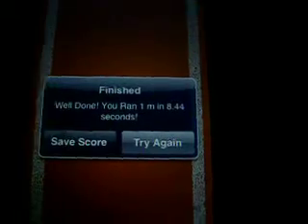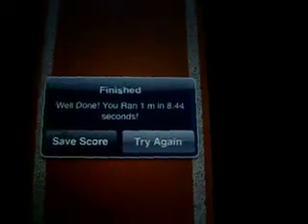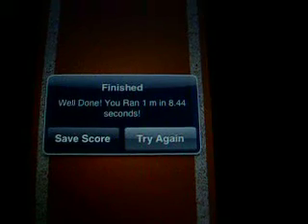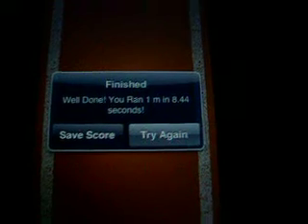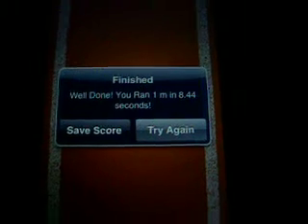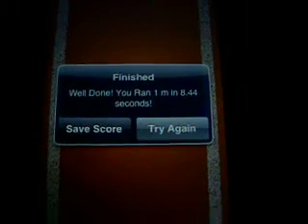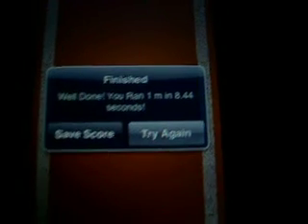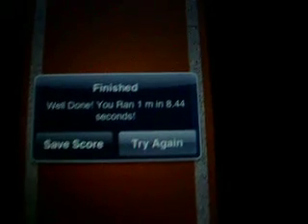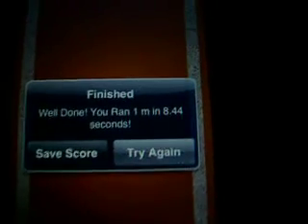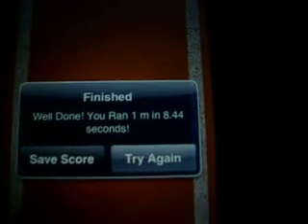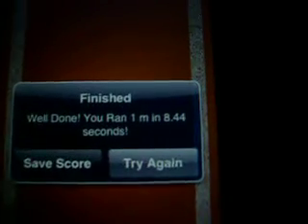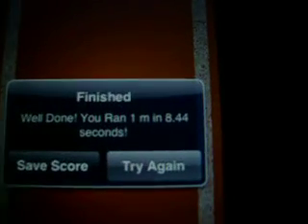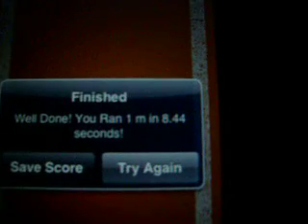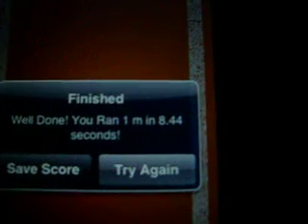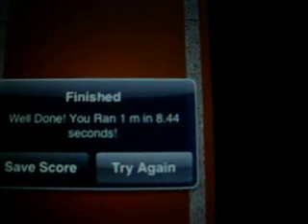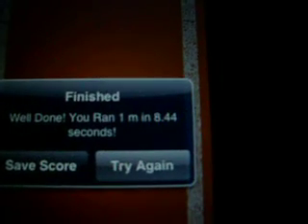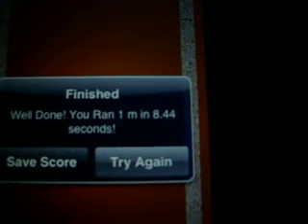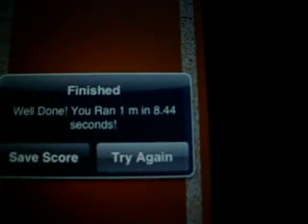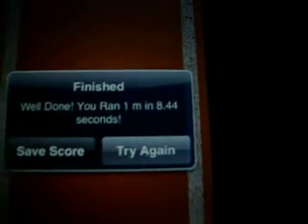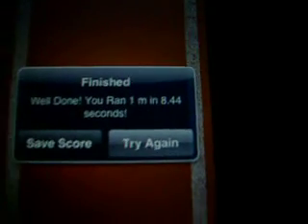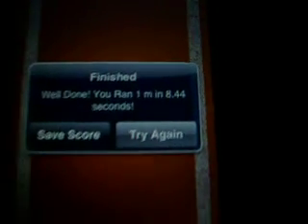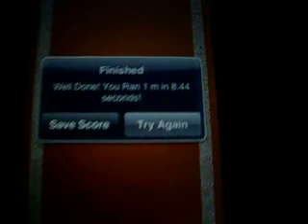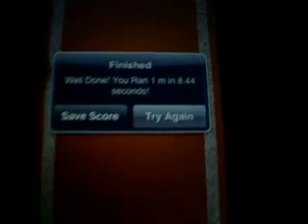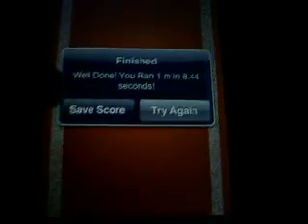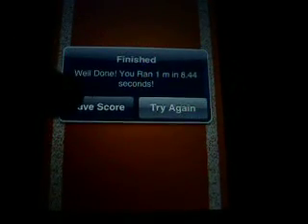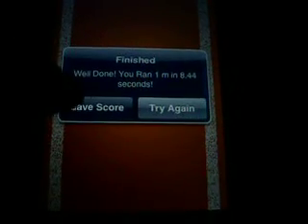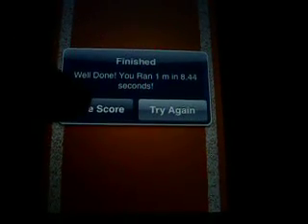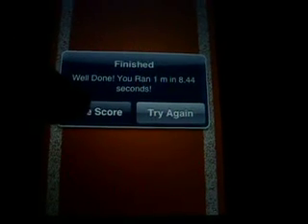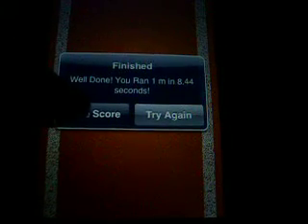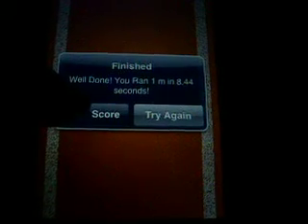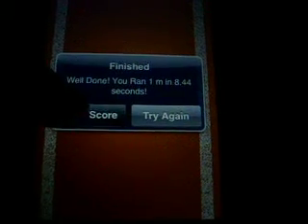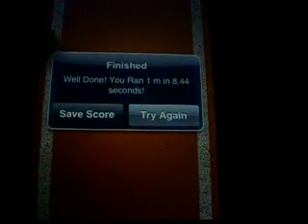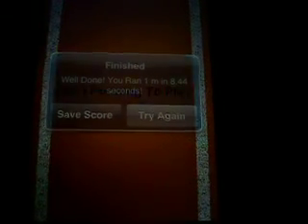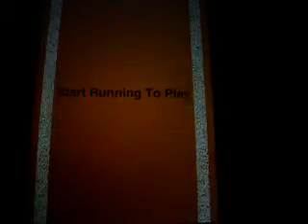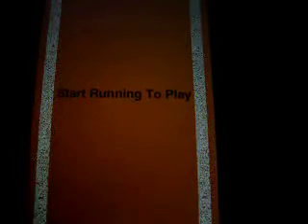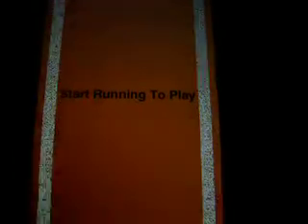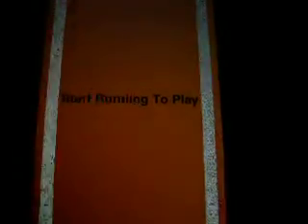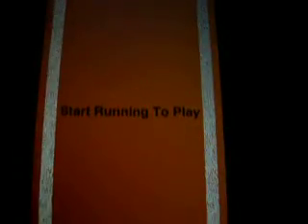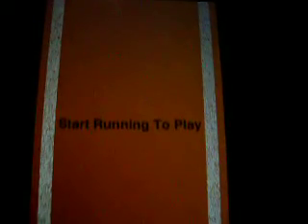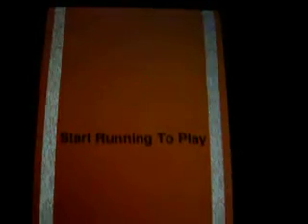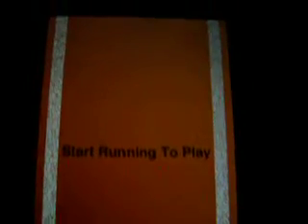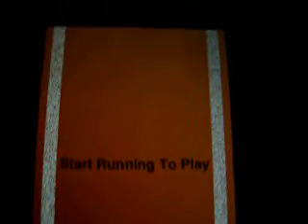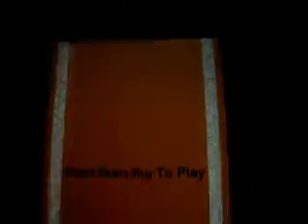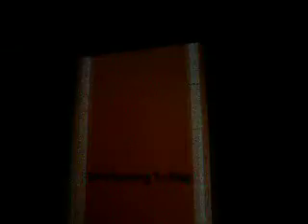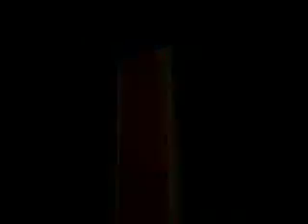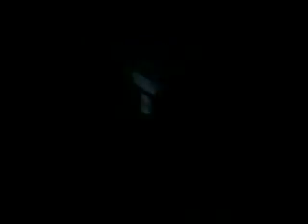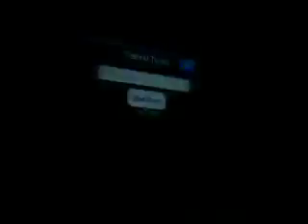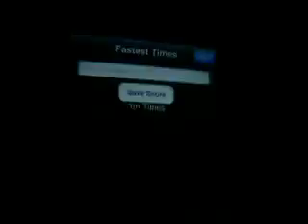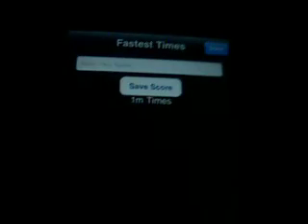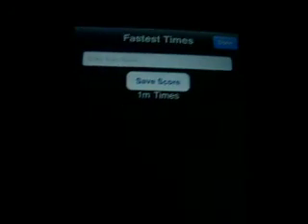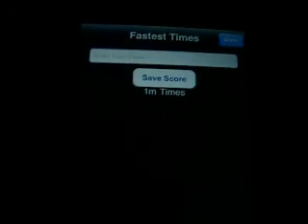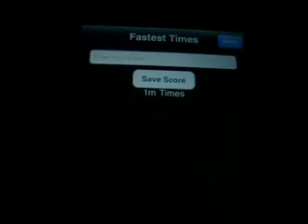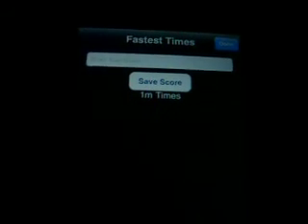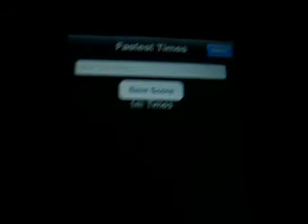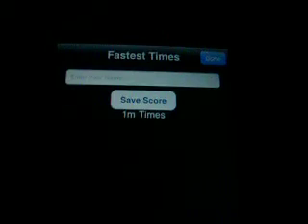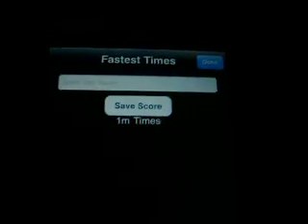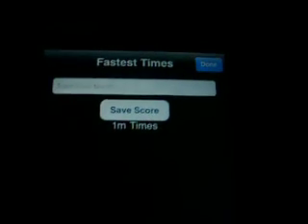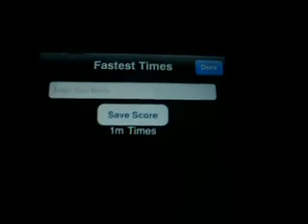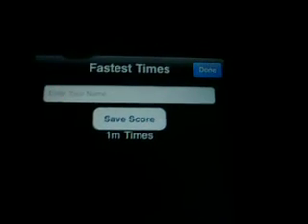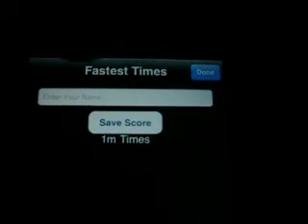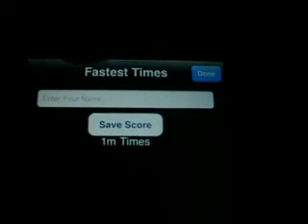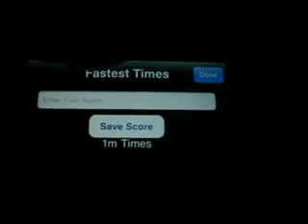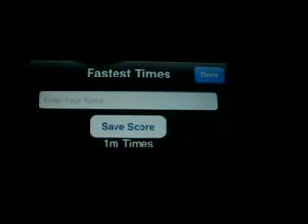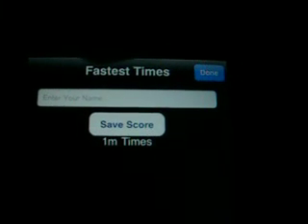You can view your fastest score and you can challenge someone else.